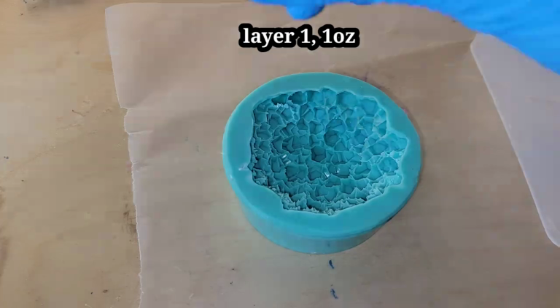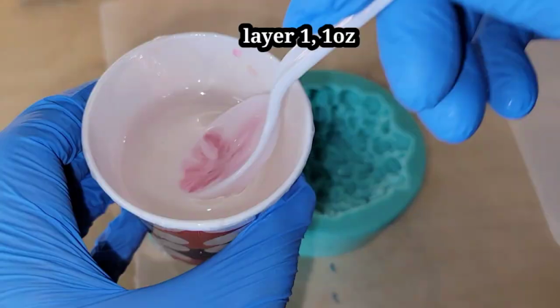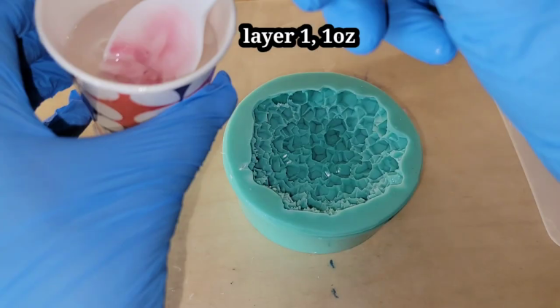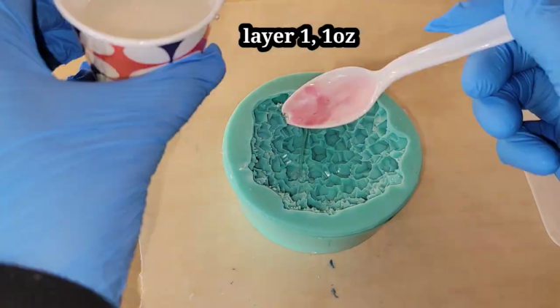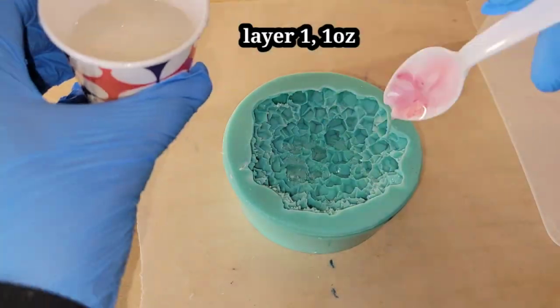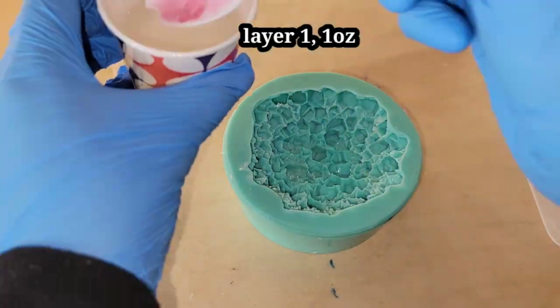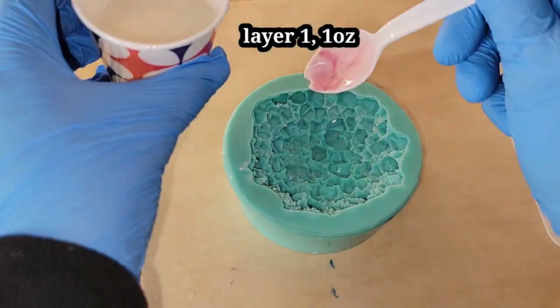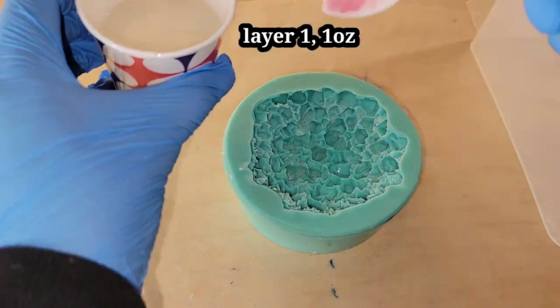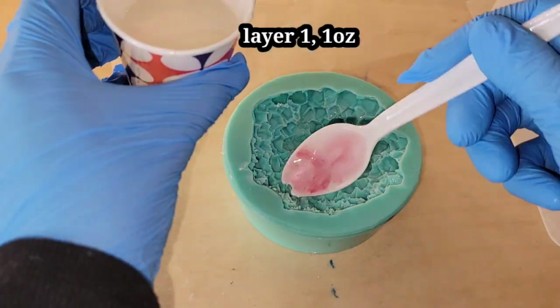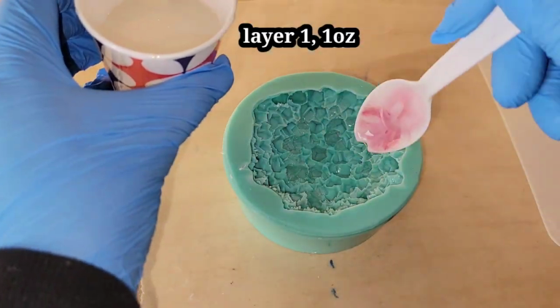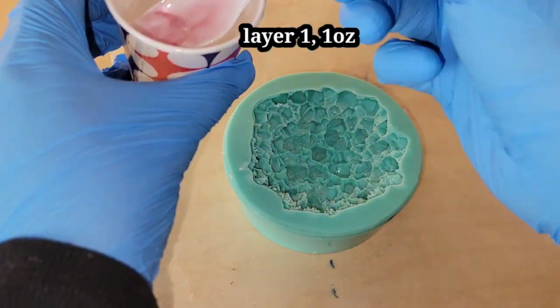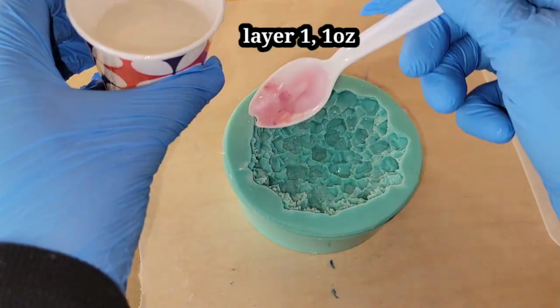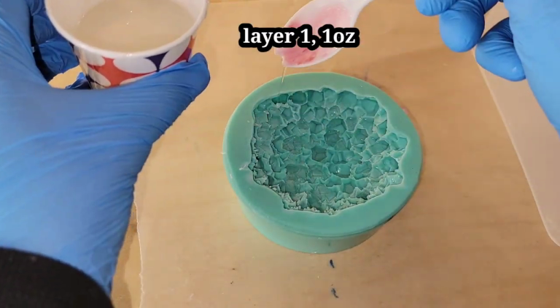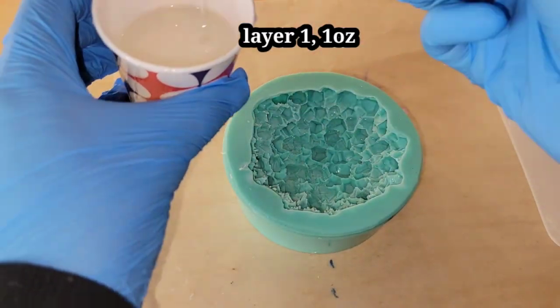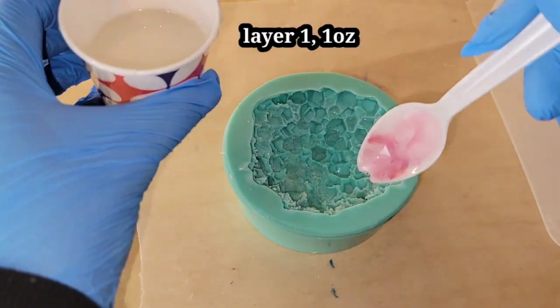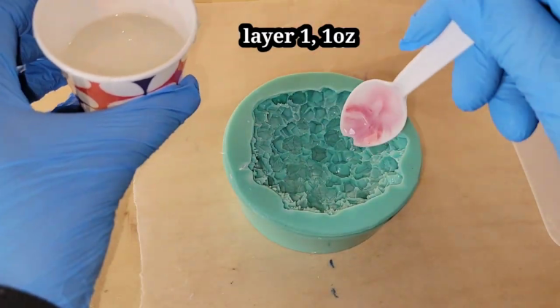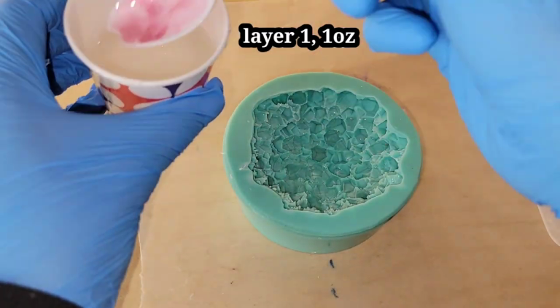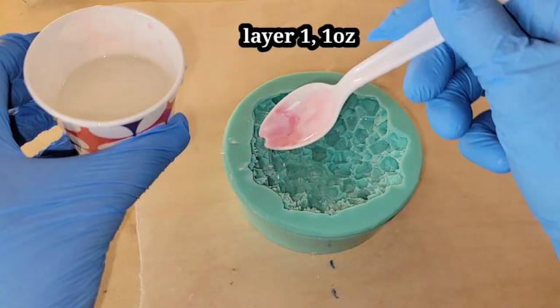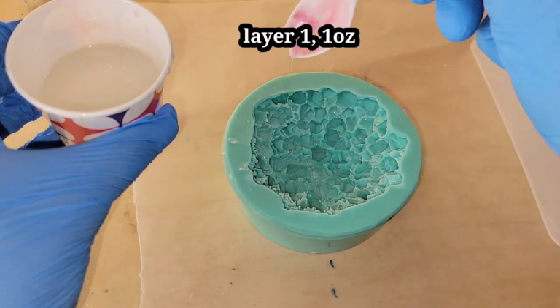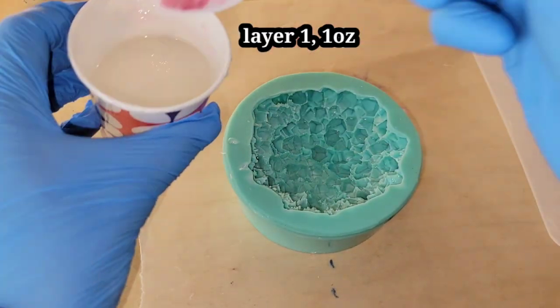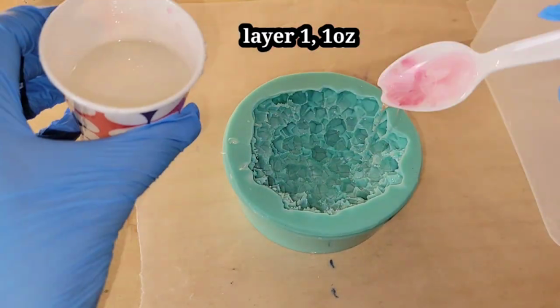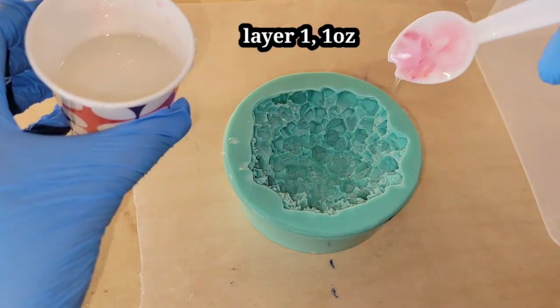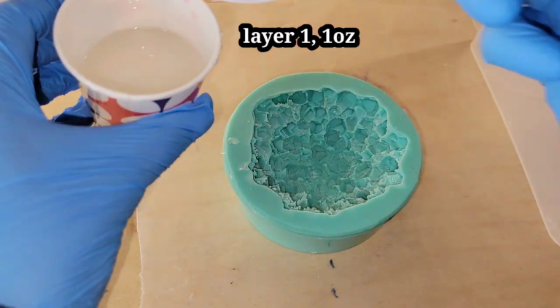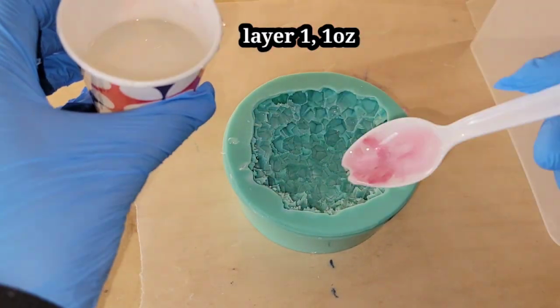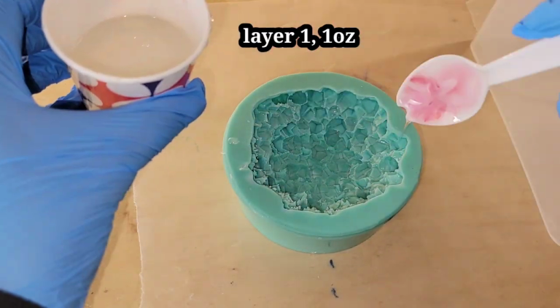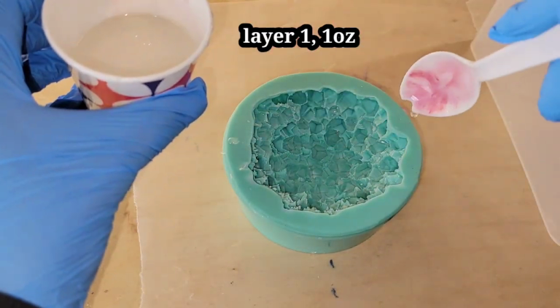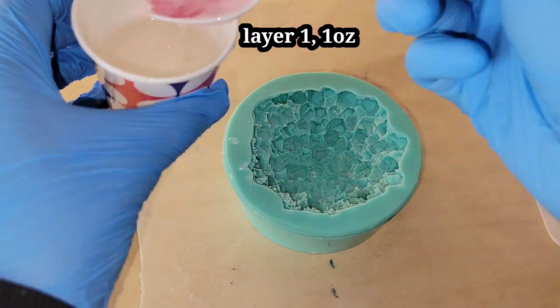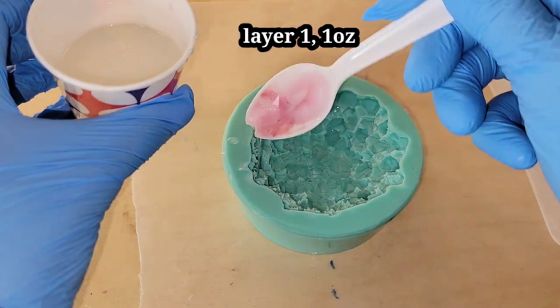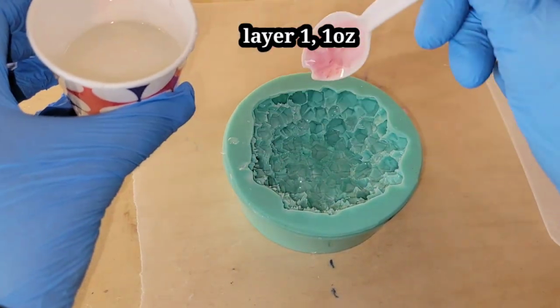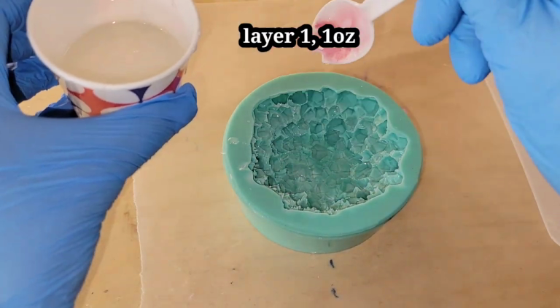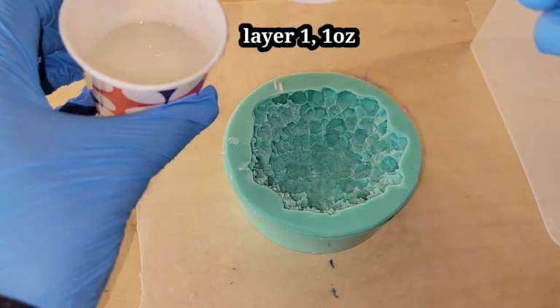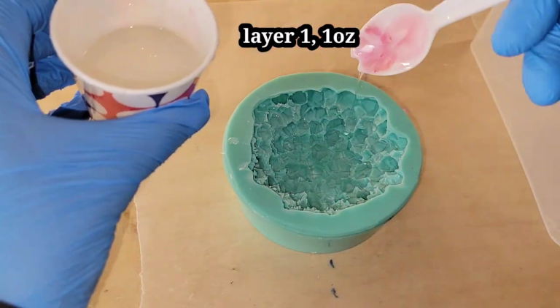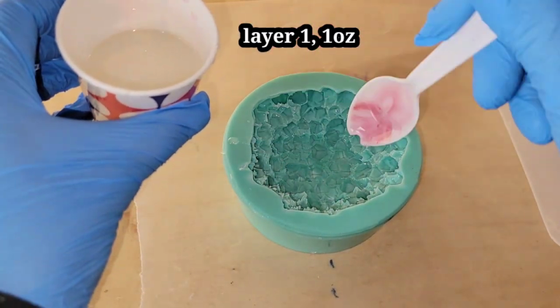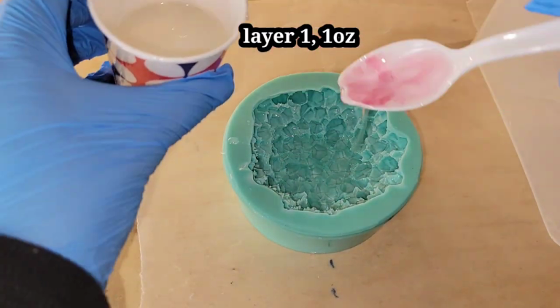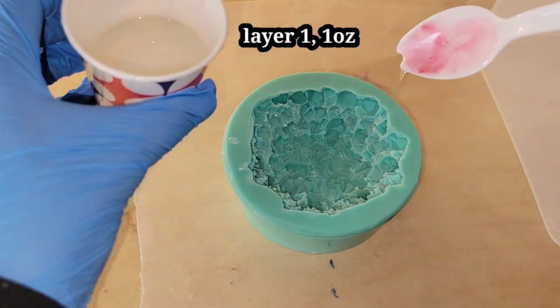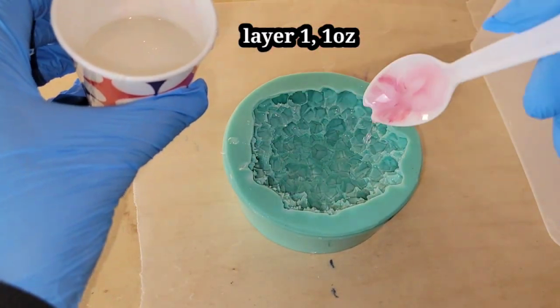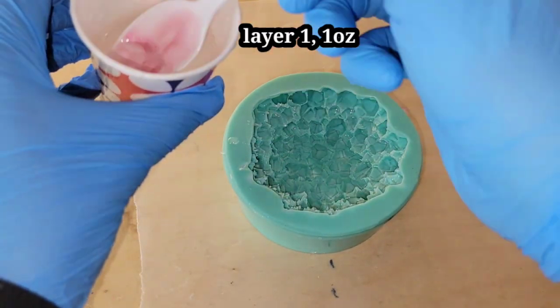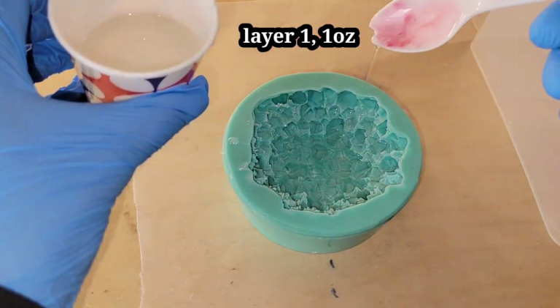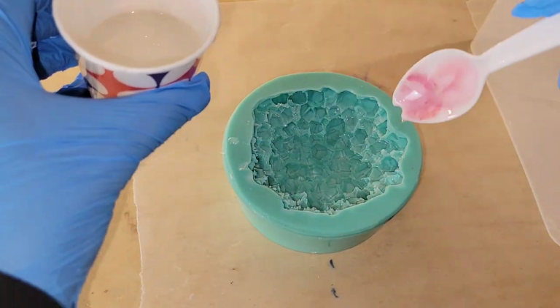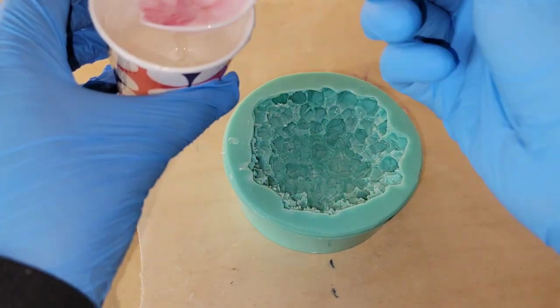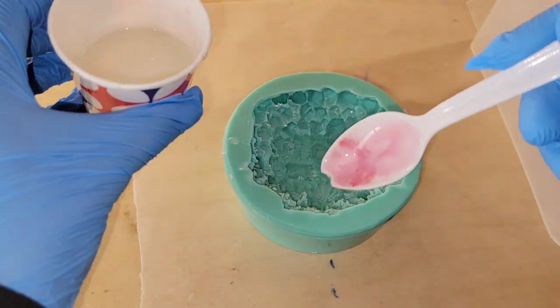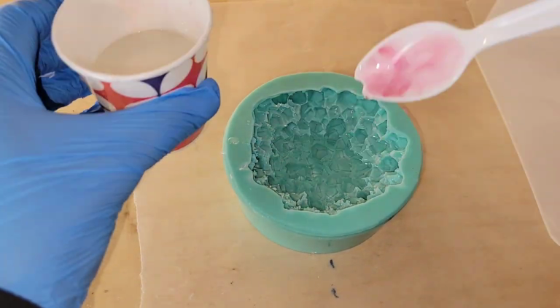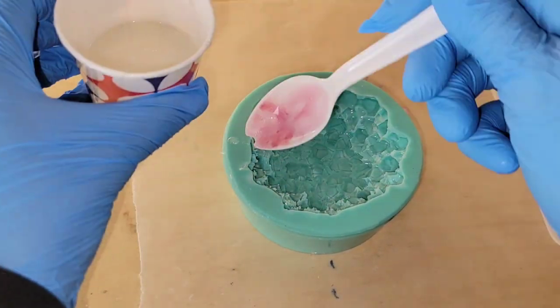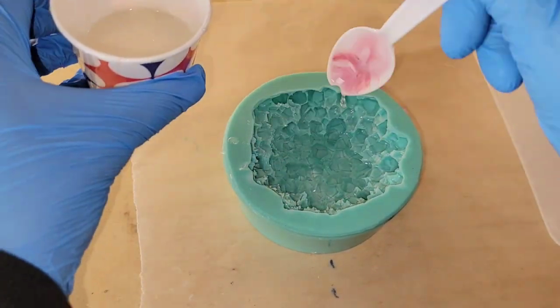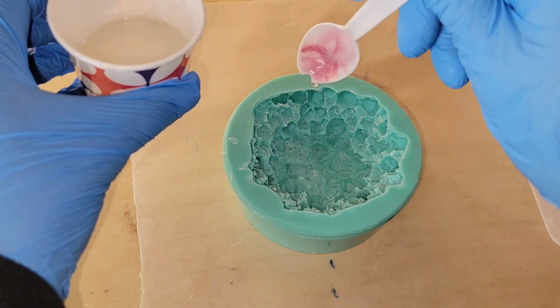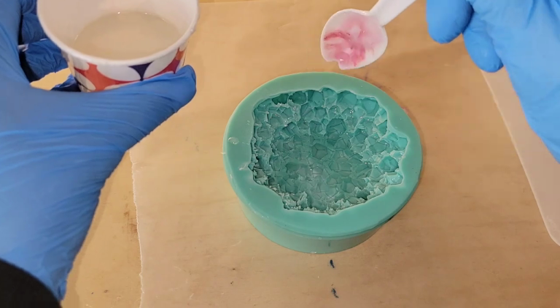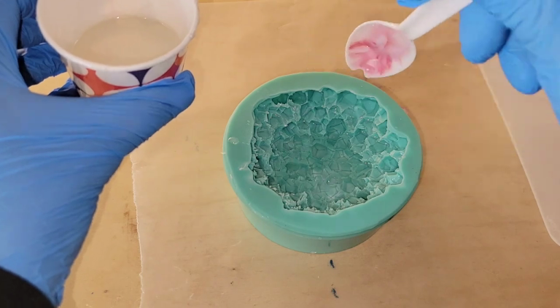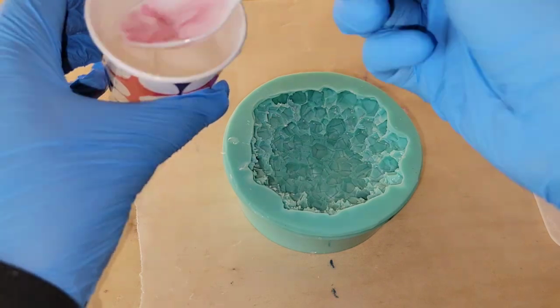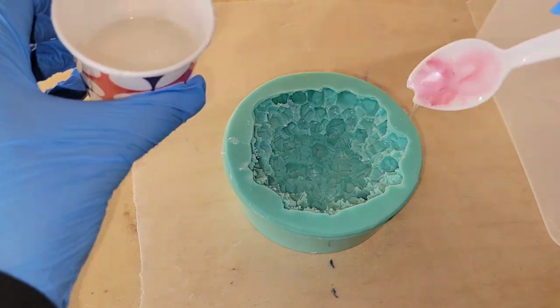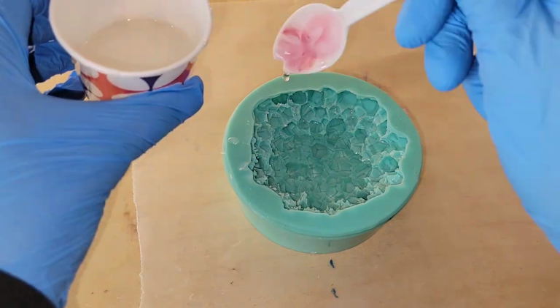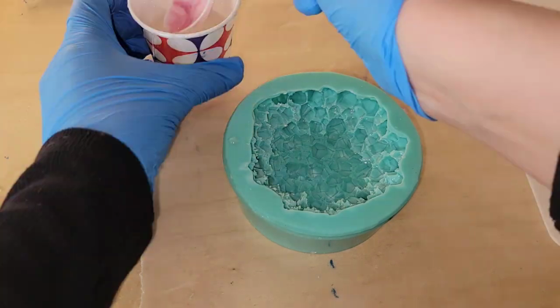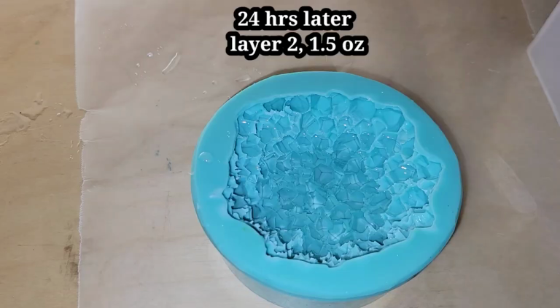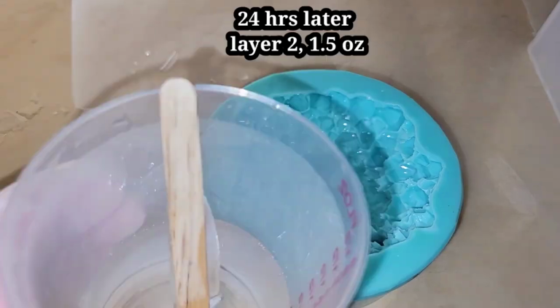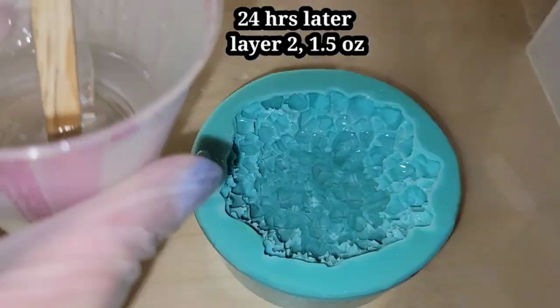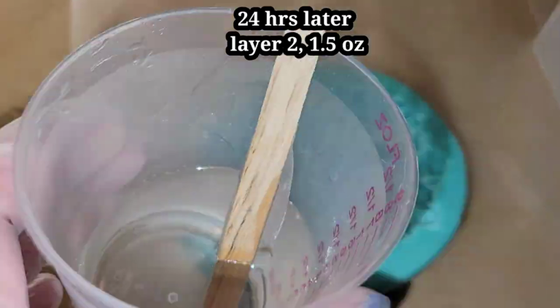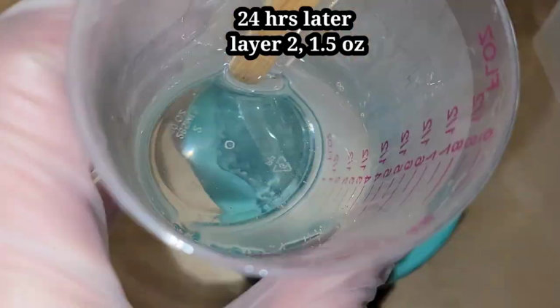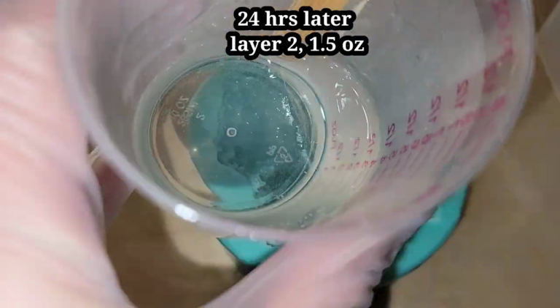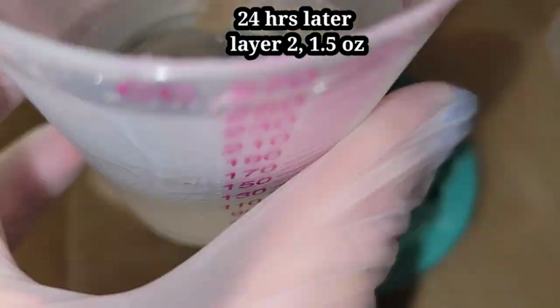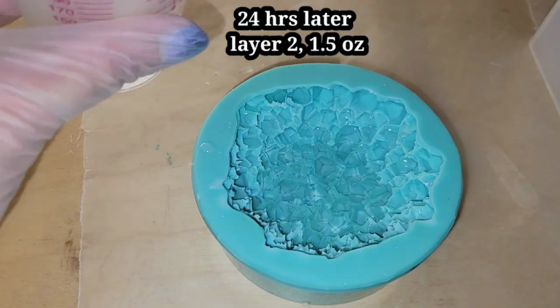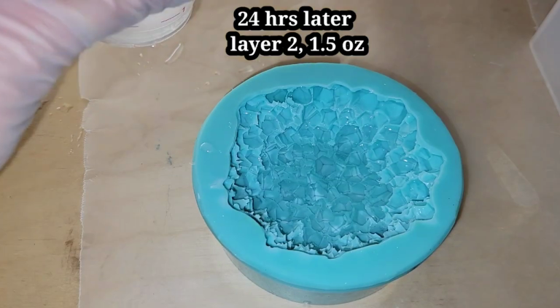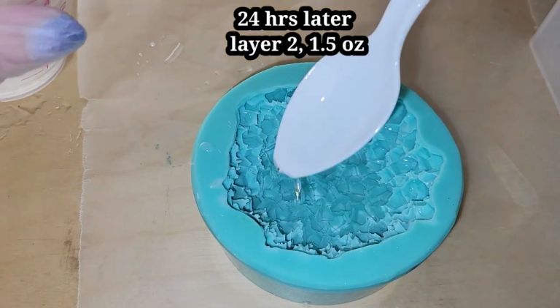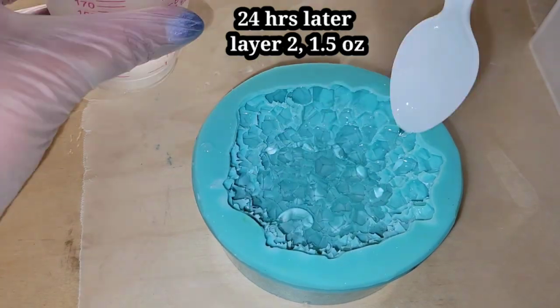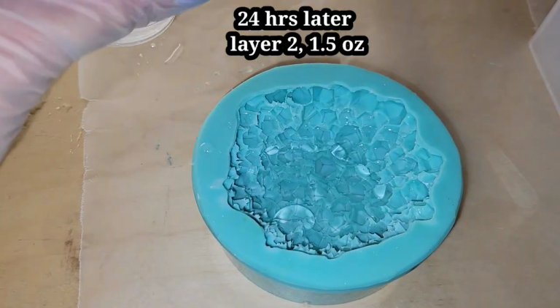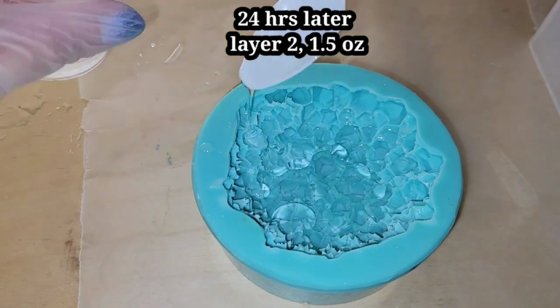Let's make a resin crystal. So here we are, layer one. This is just one ounce of clear resin. I'm going in and filling up the crystal points in the mold.